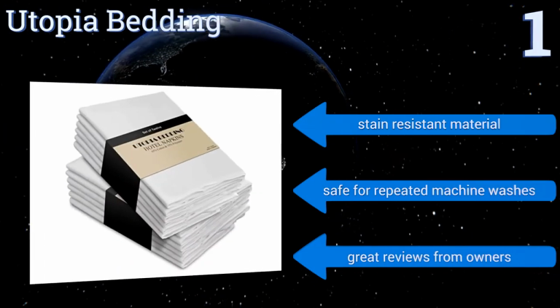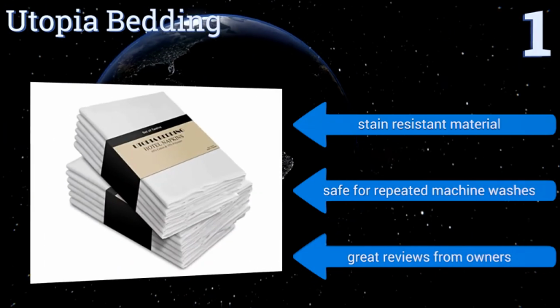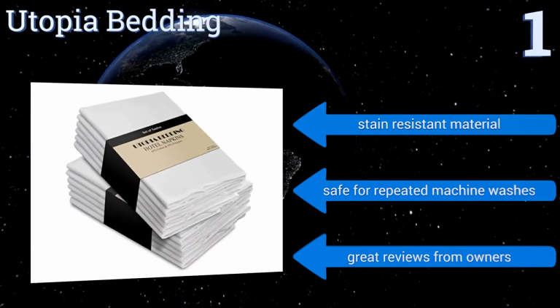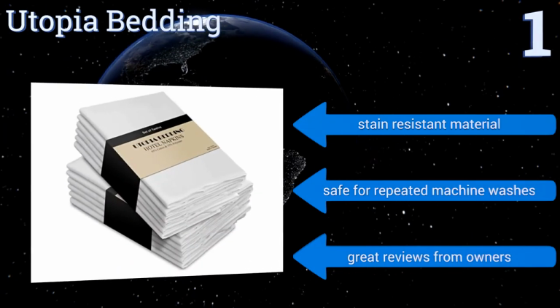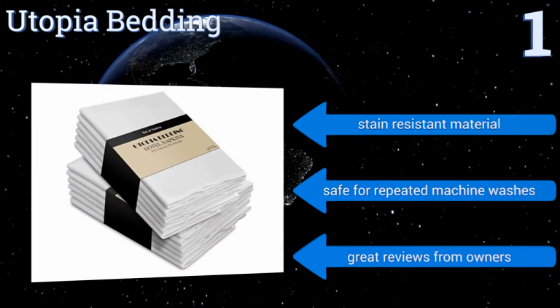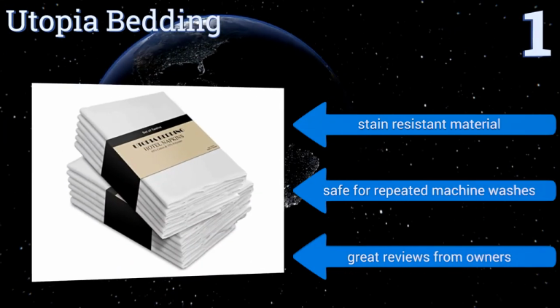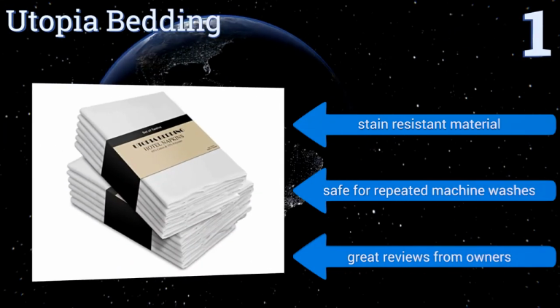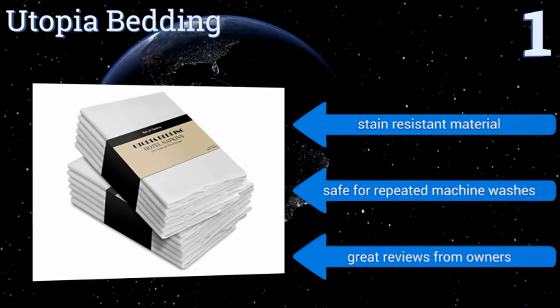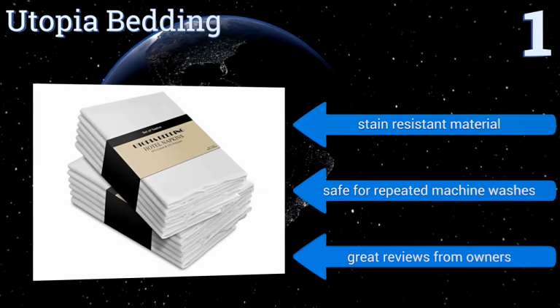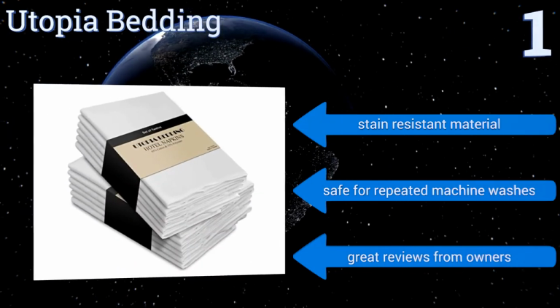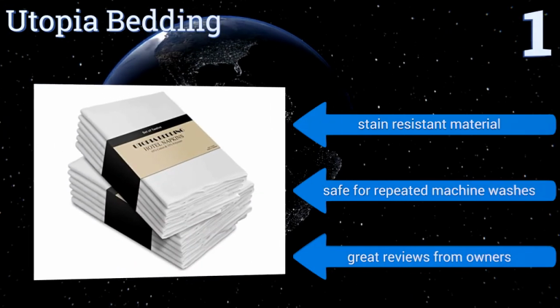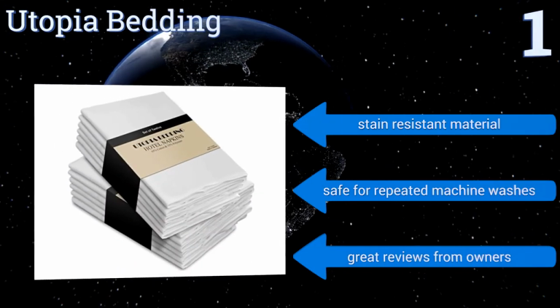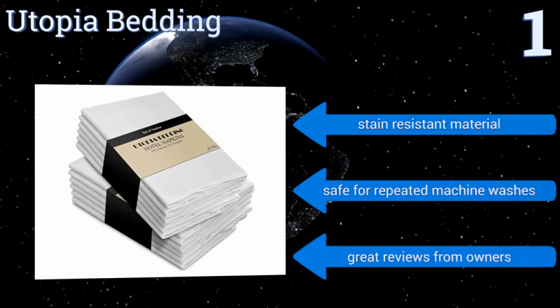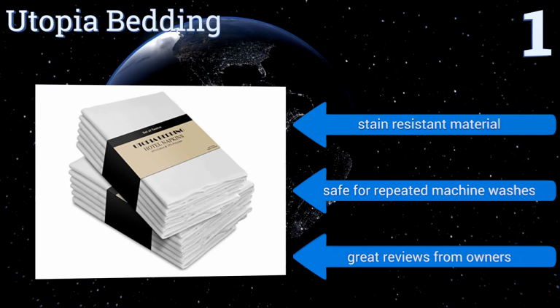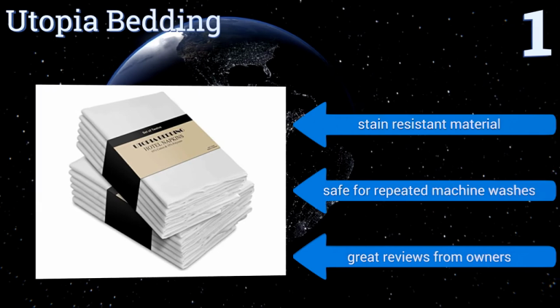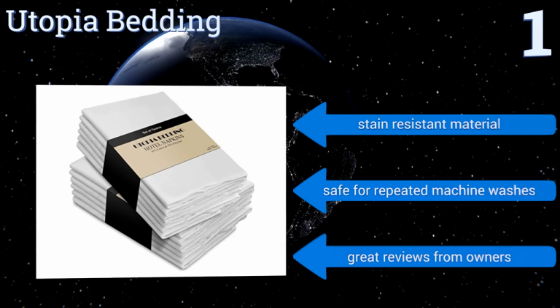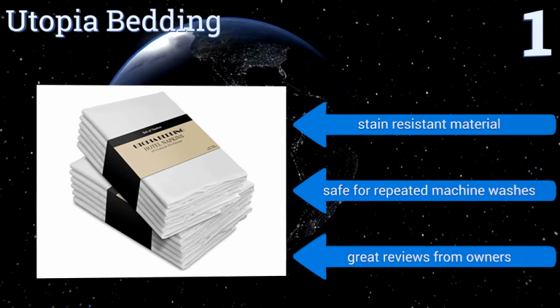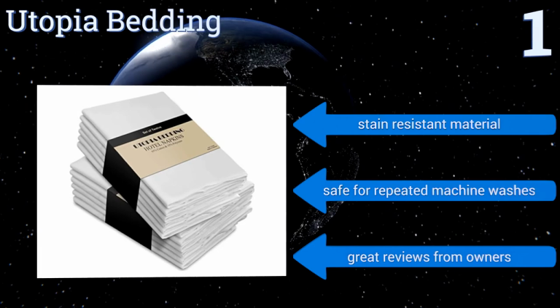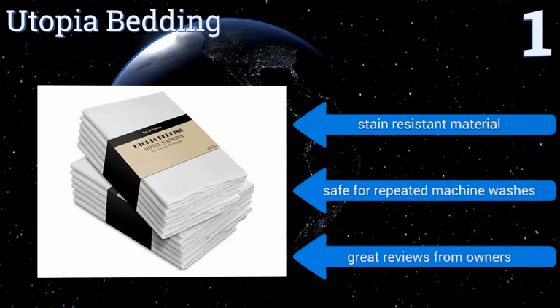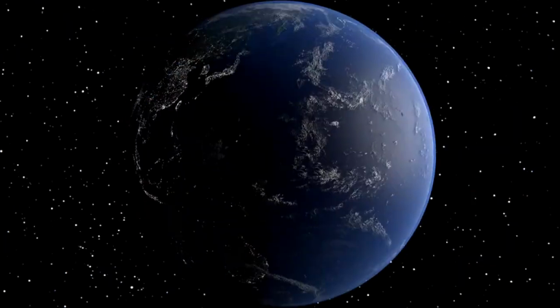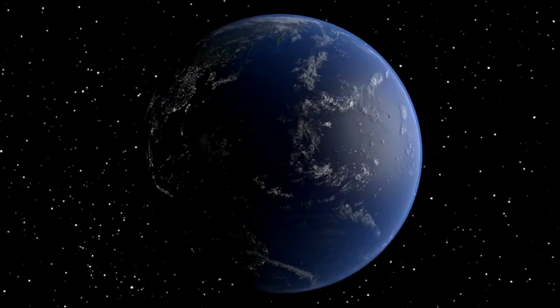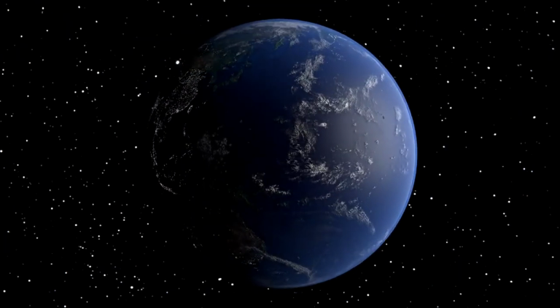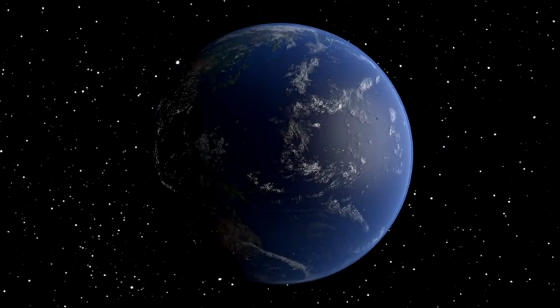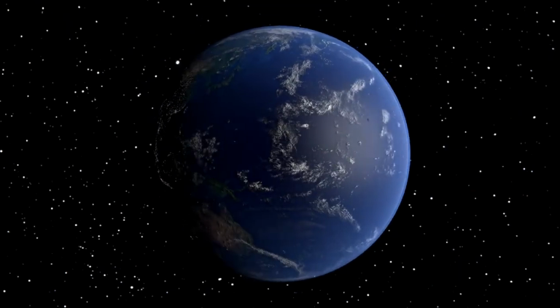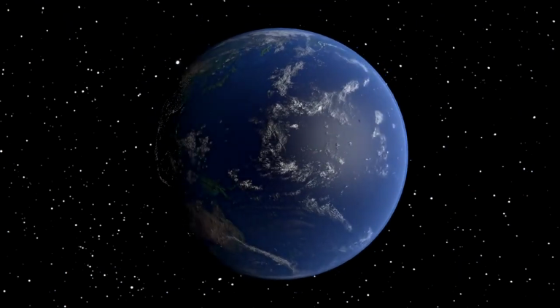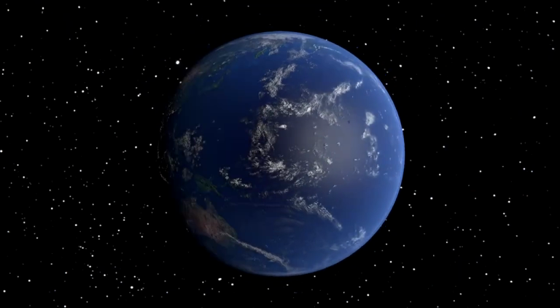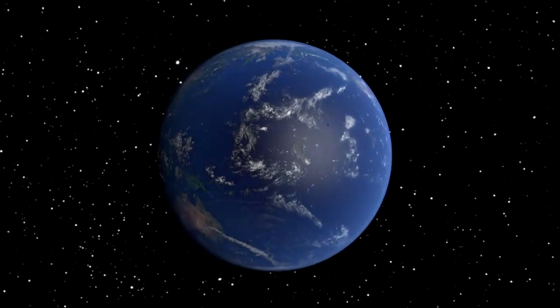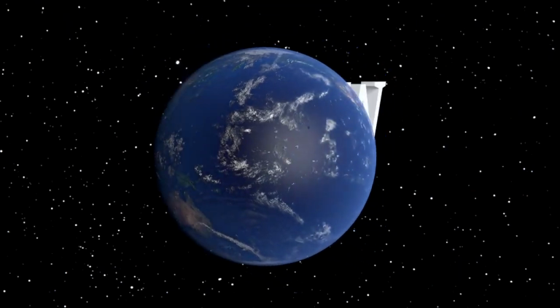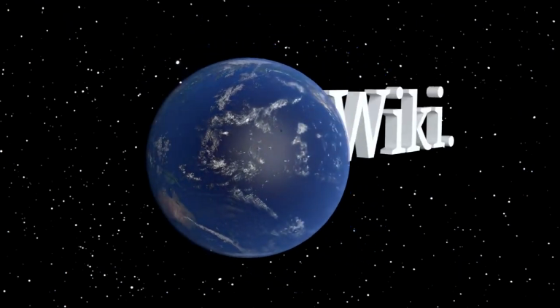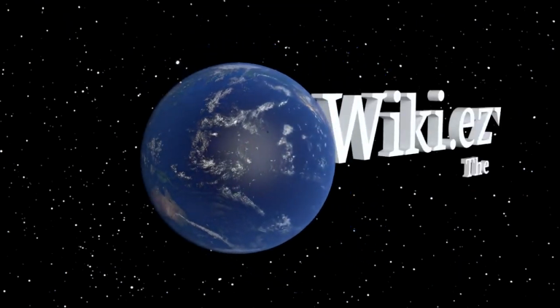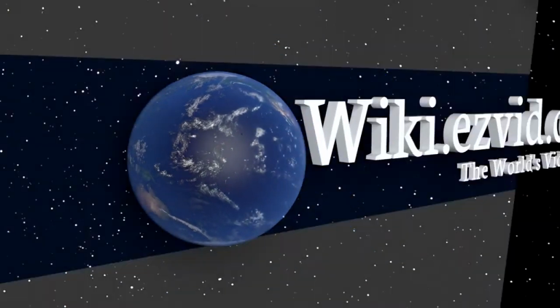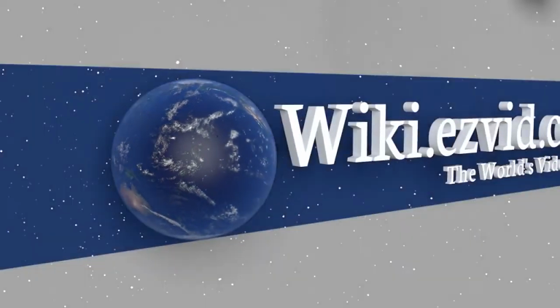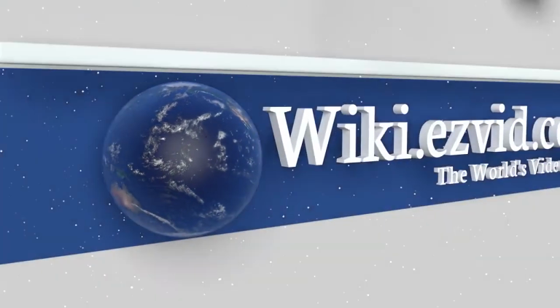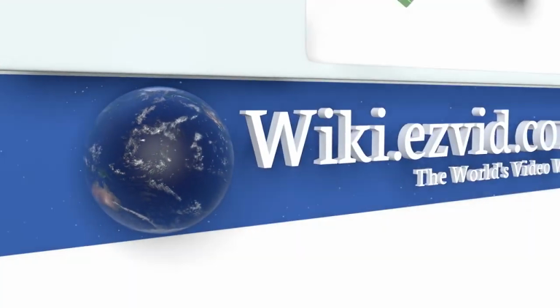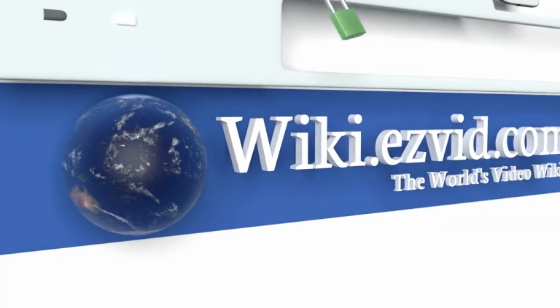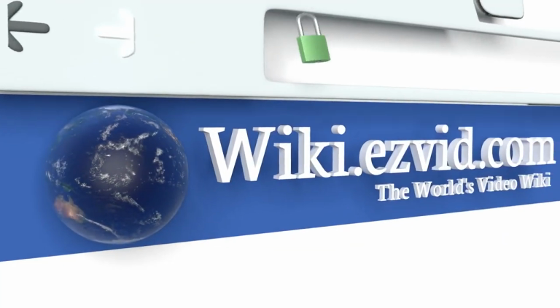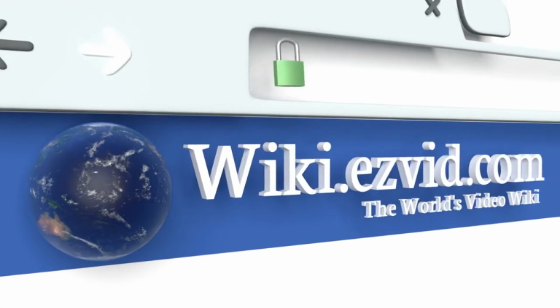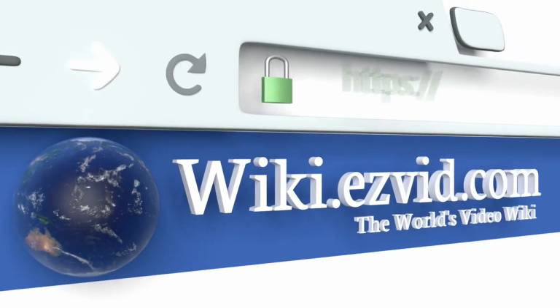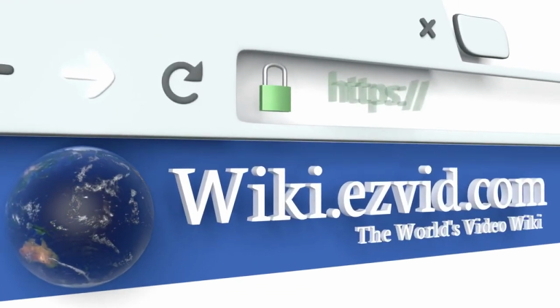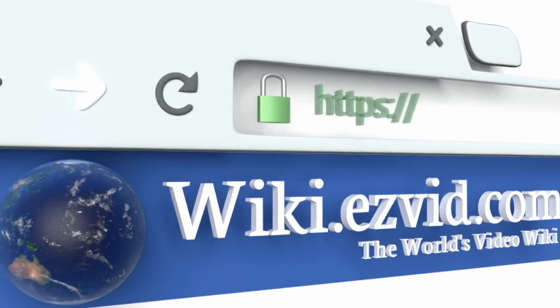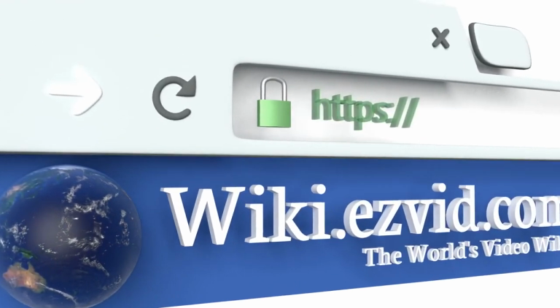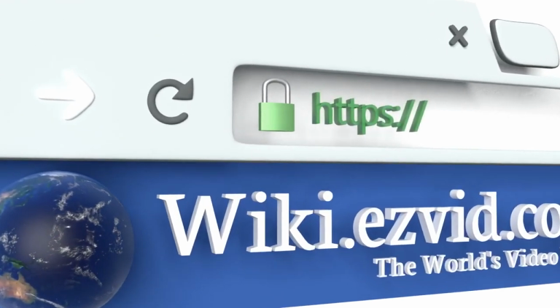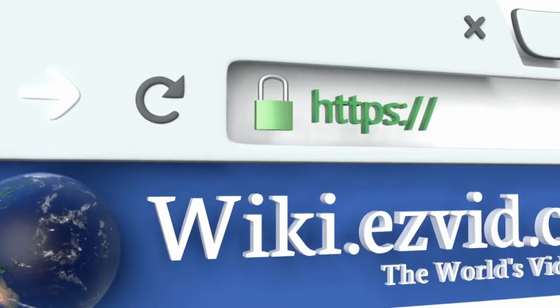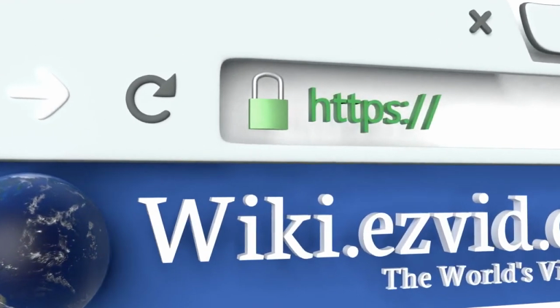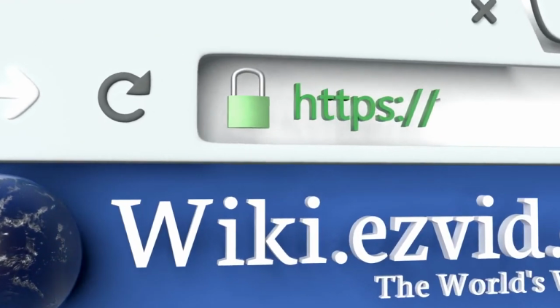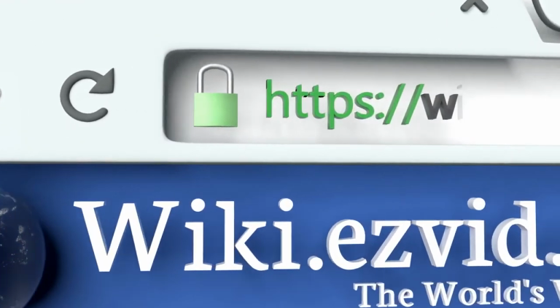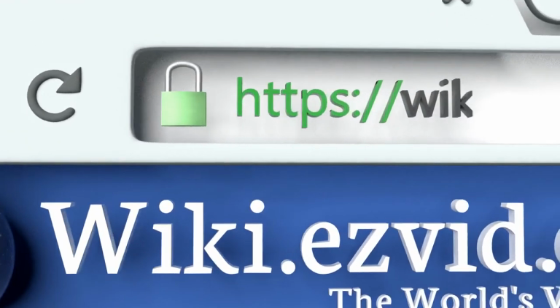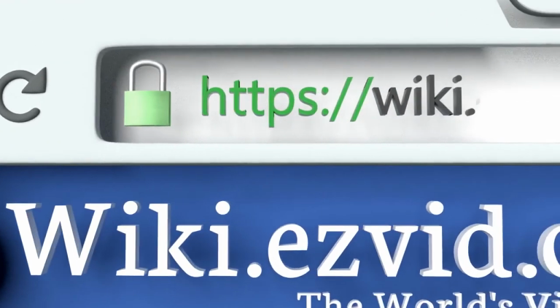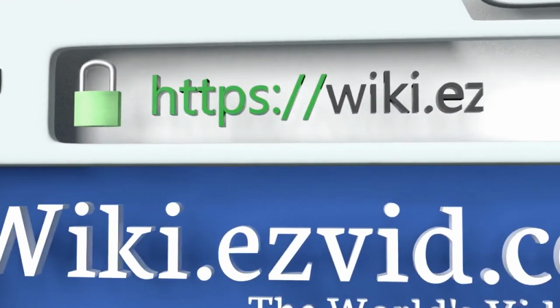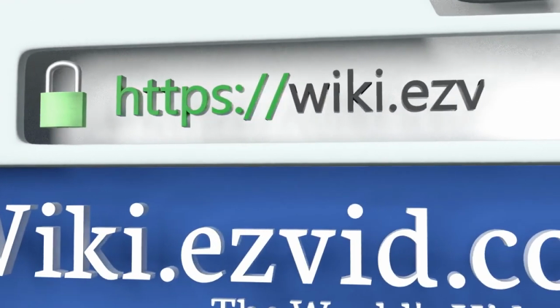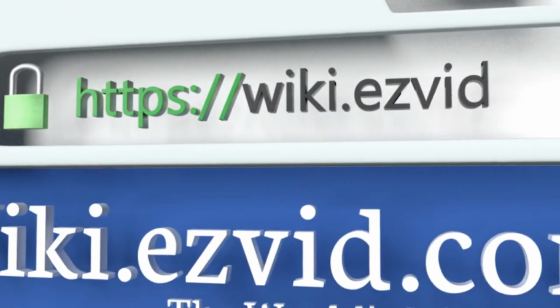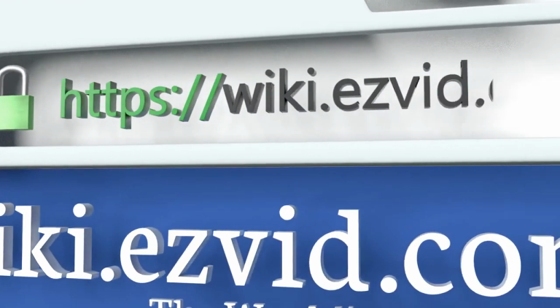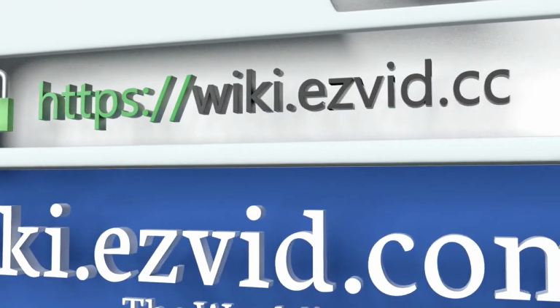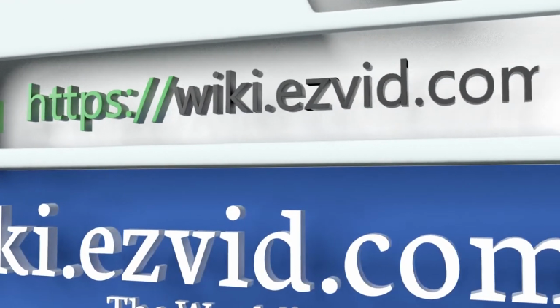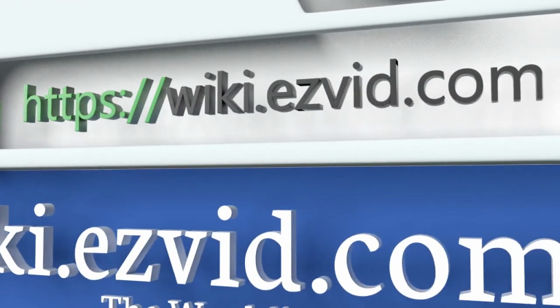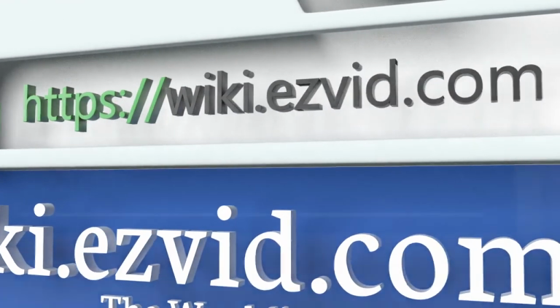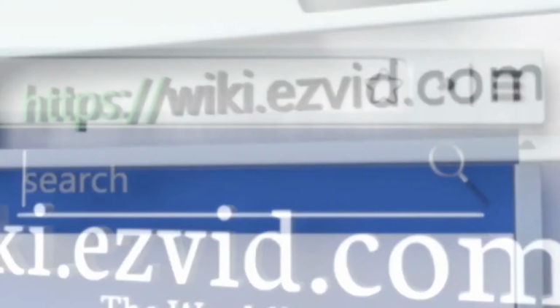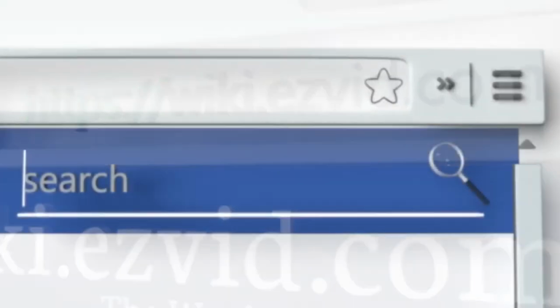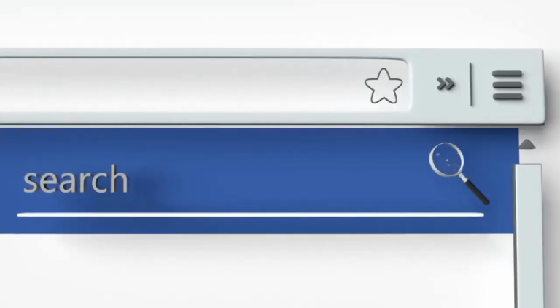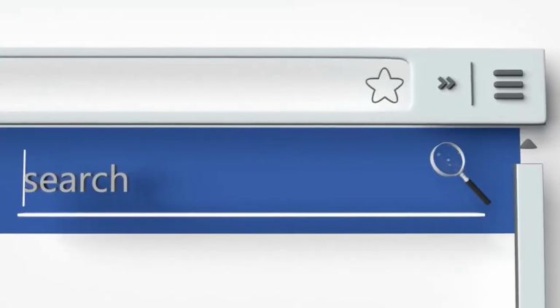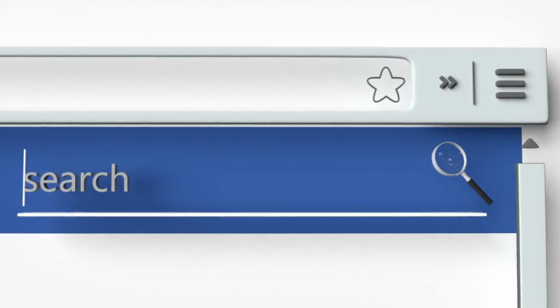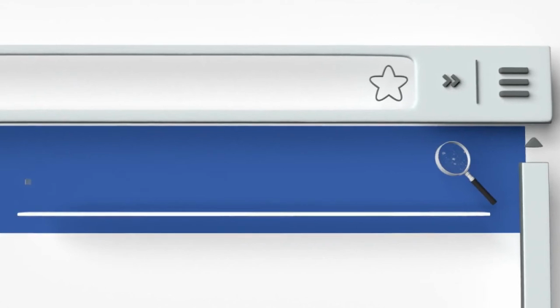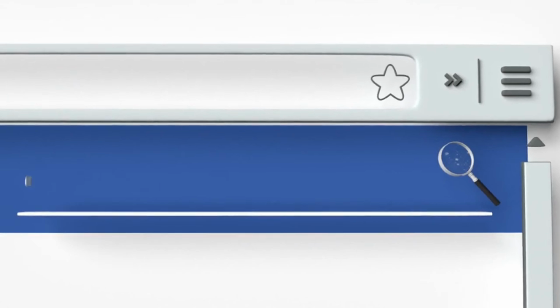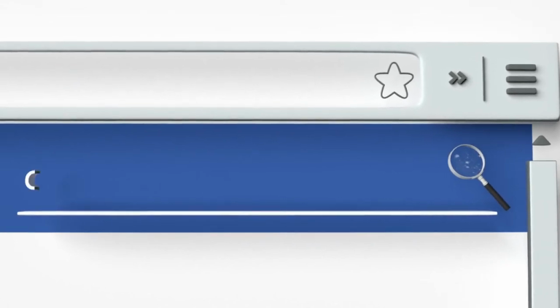They get great reviews from owners. To see all of our choices, go to wiki.easyvid.com and search for cloth napkins or click beneath this video.